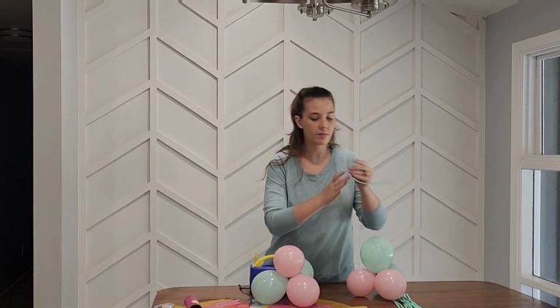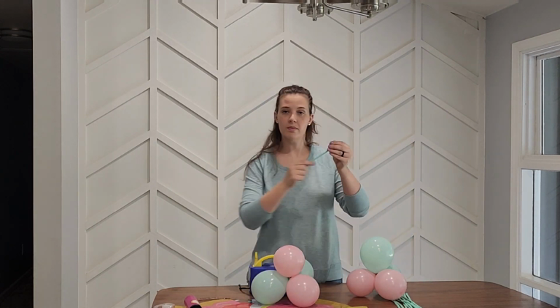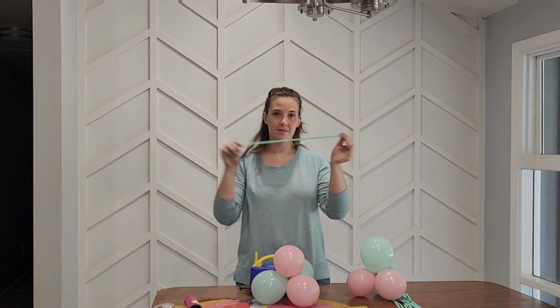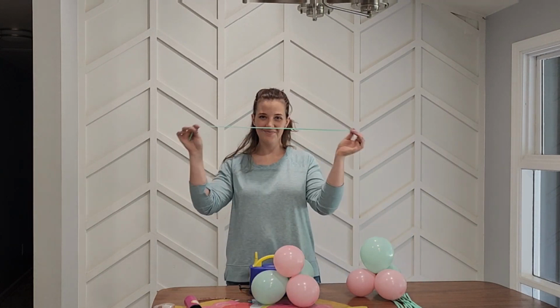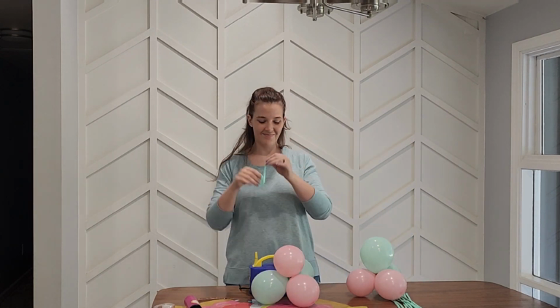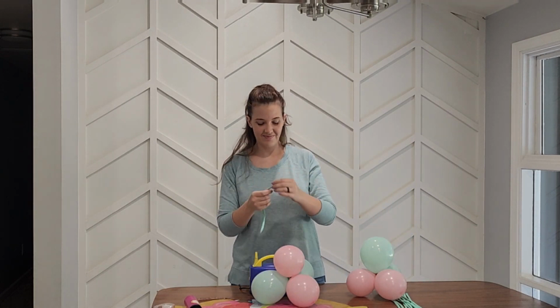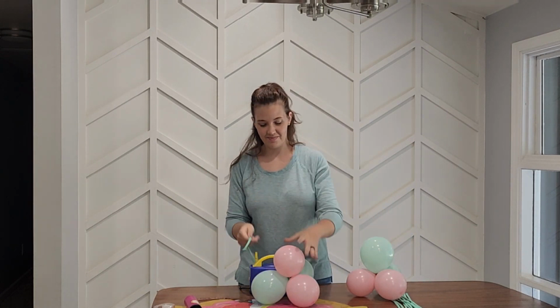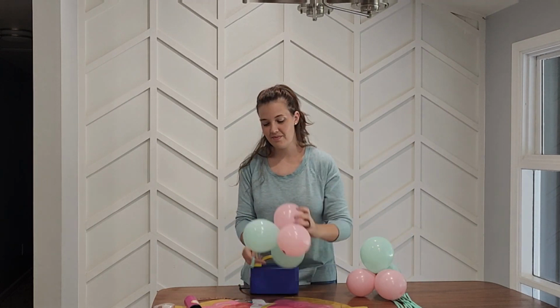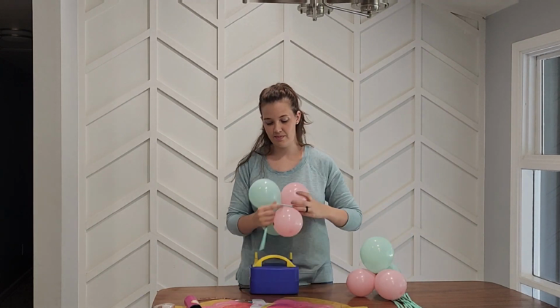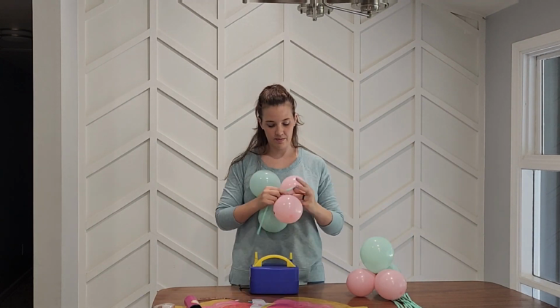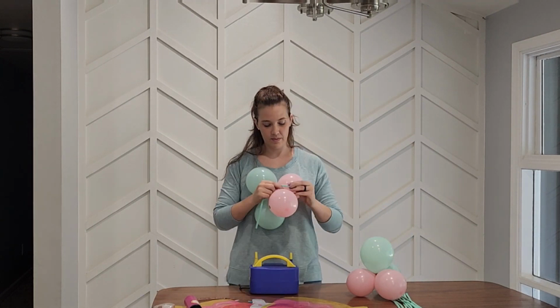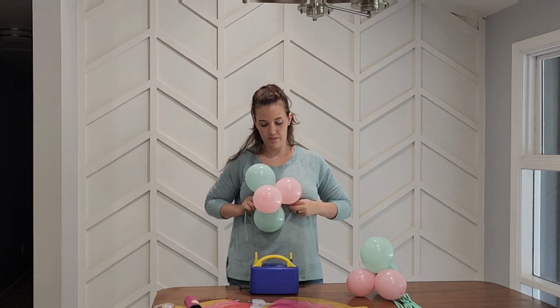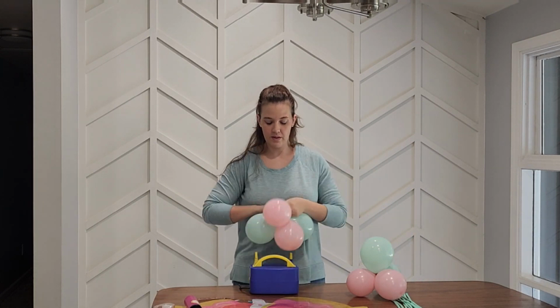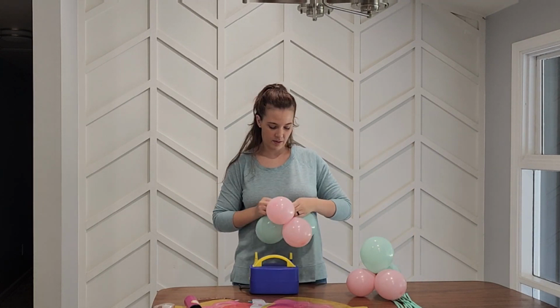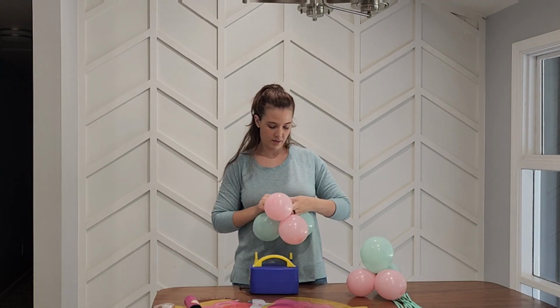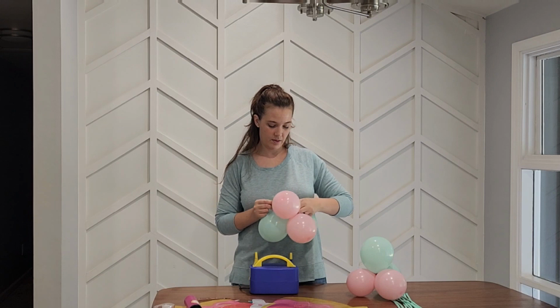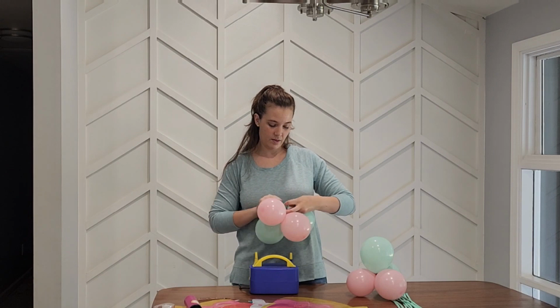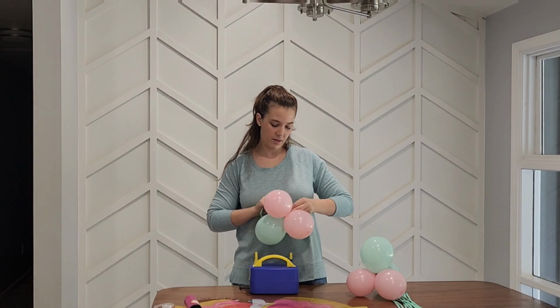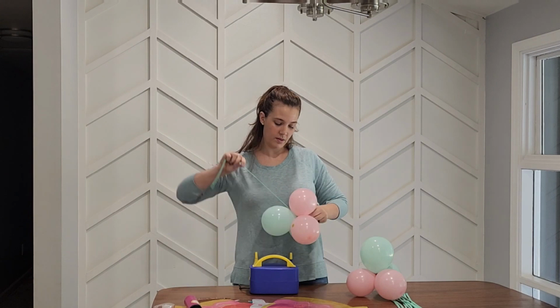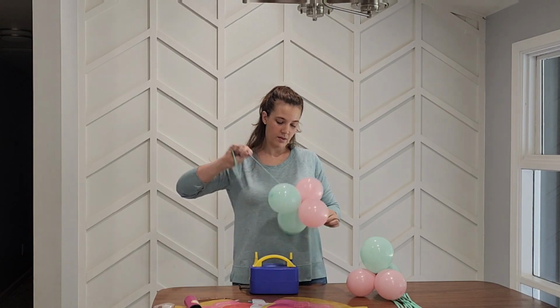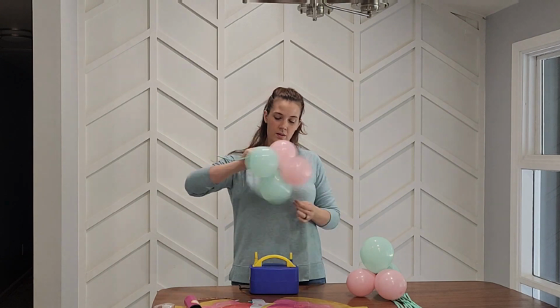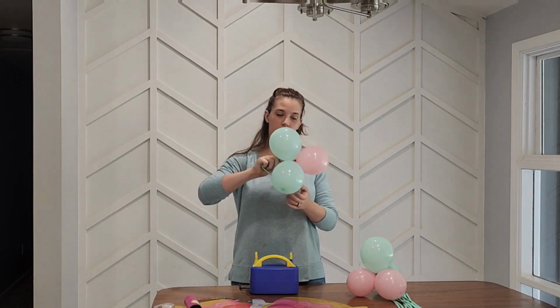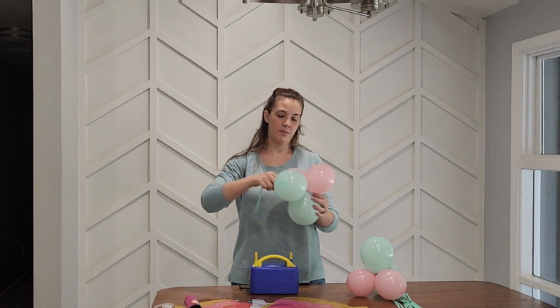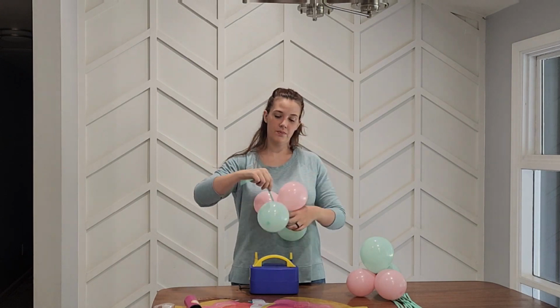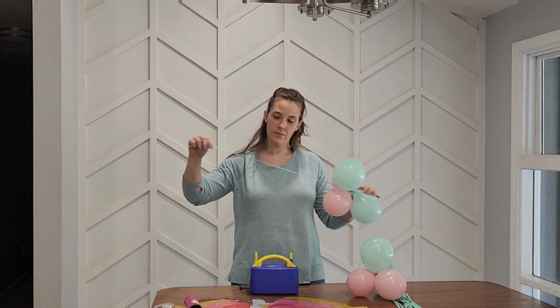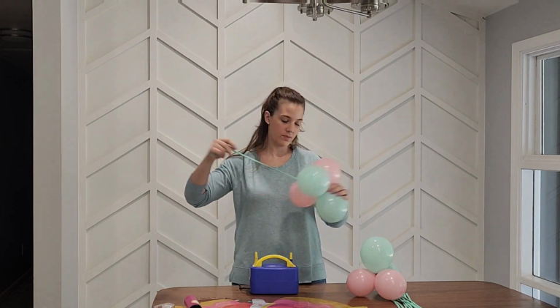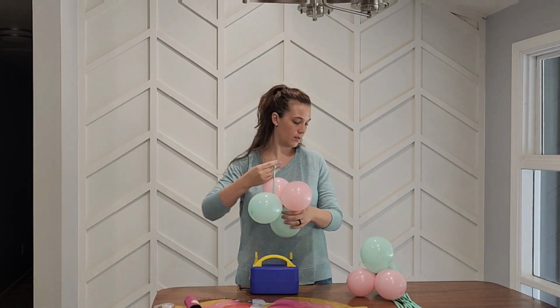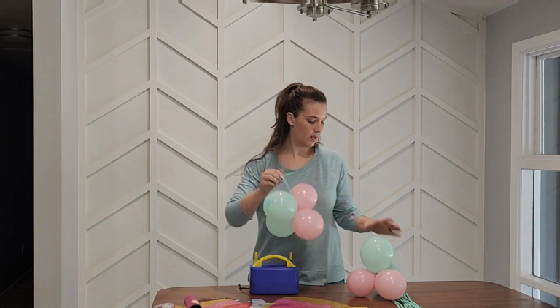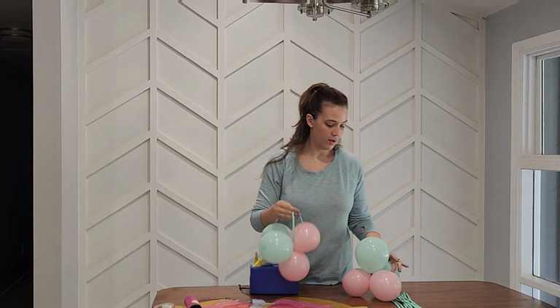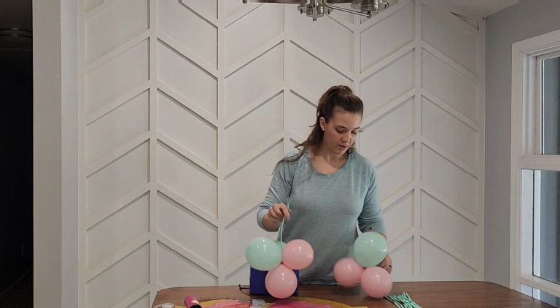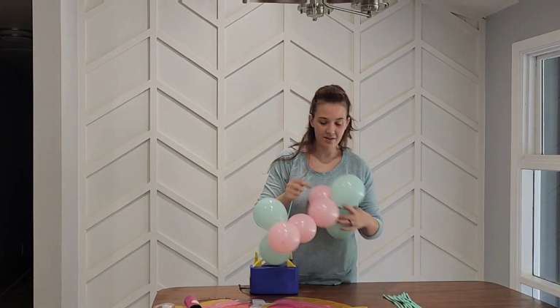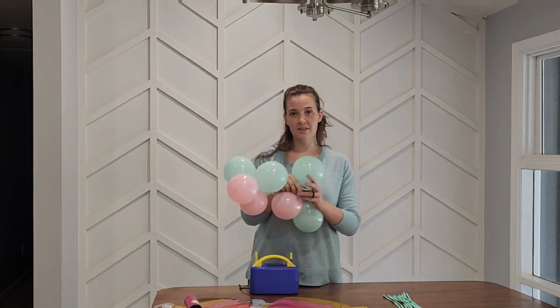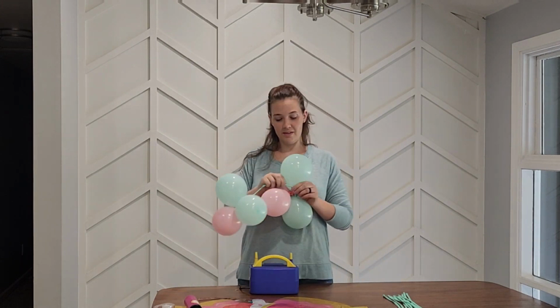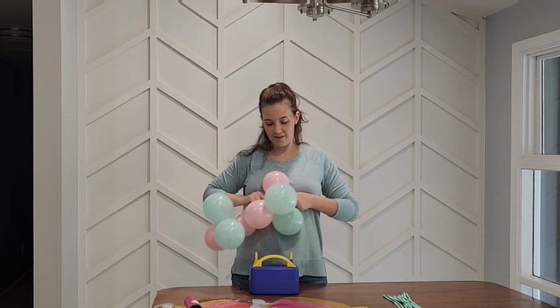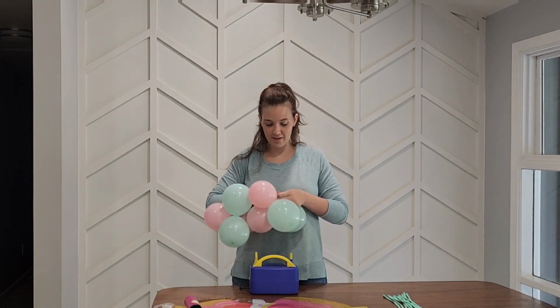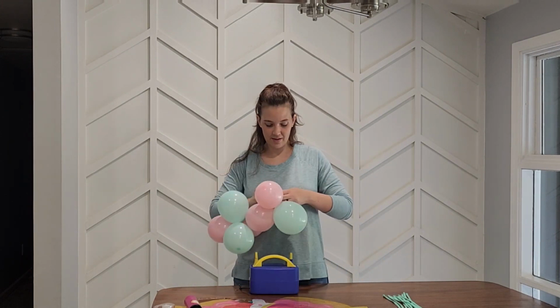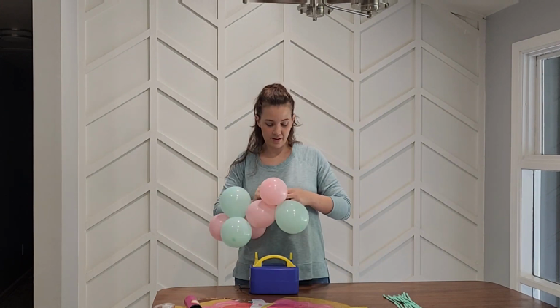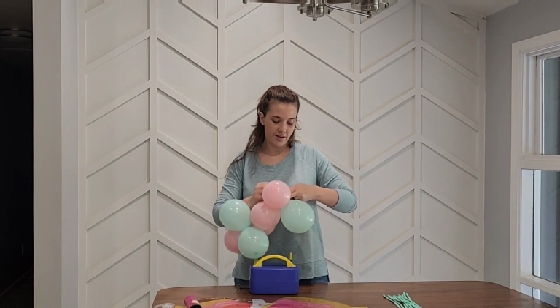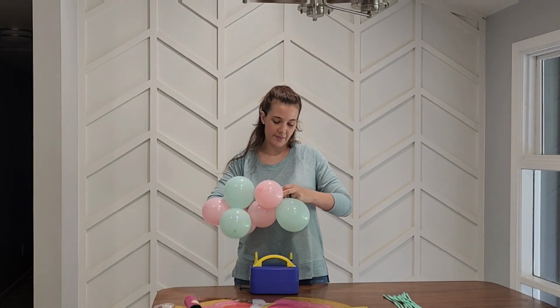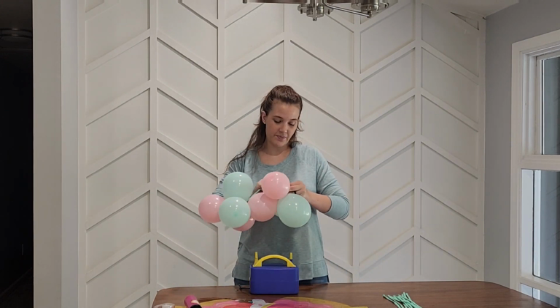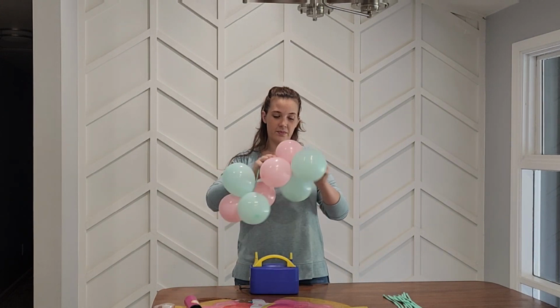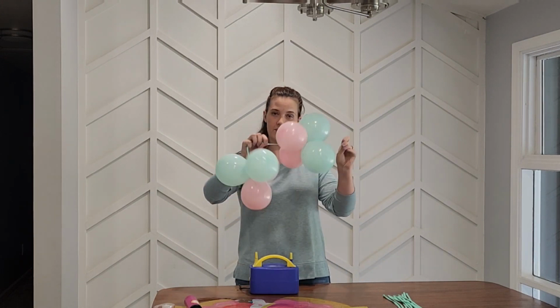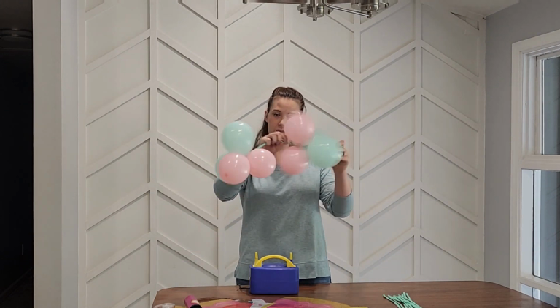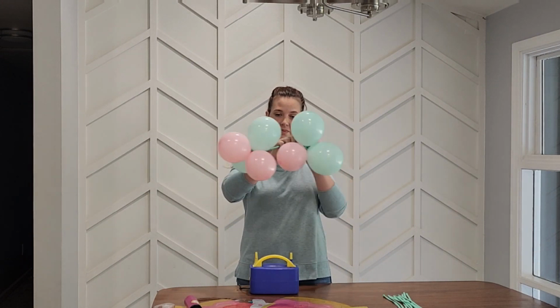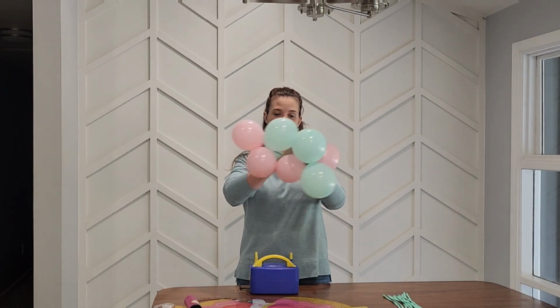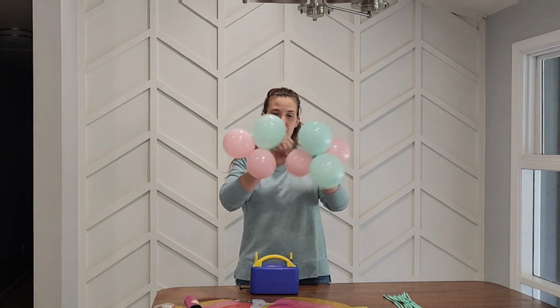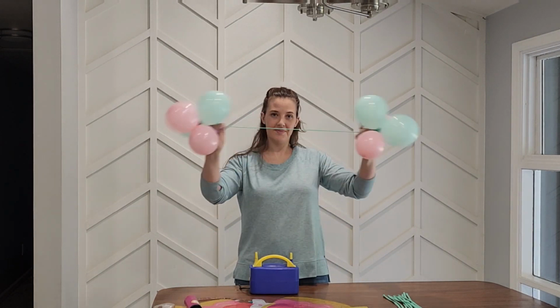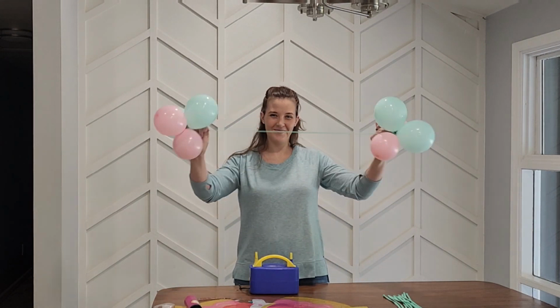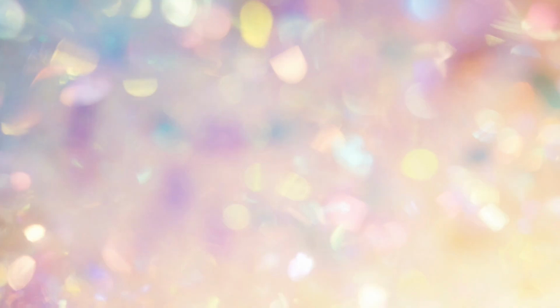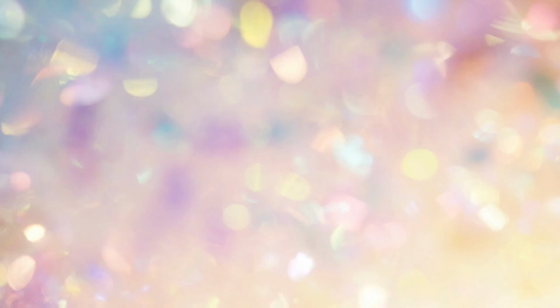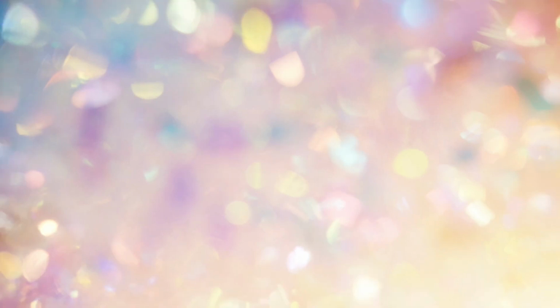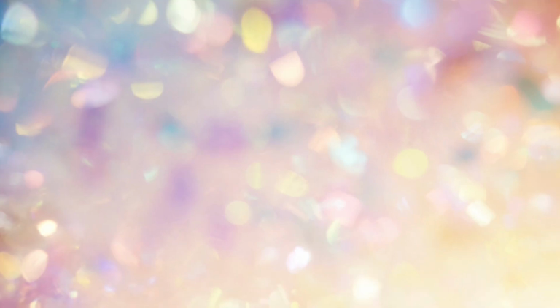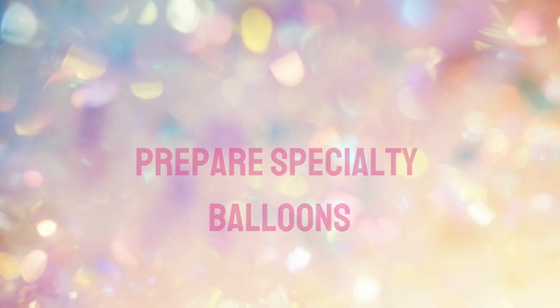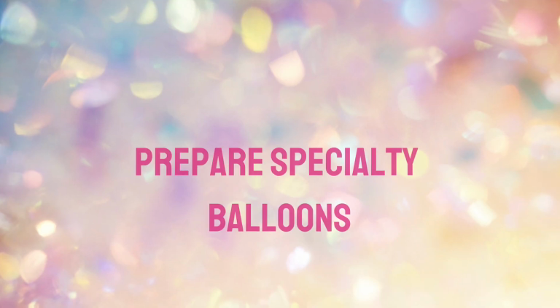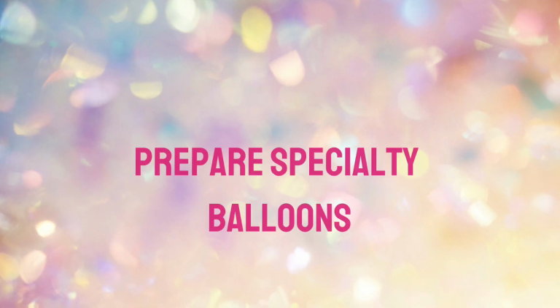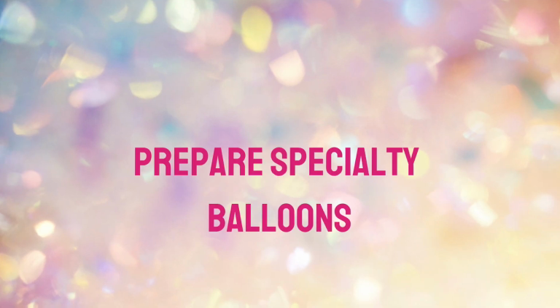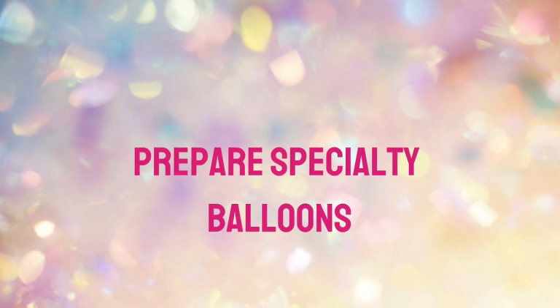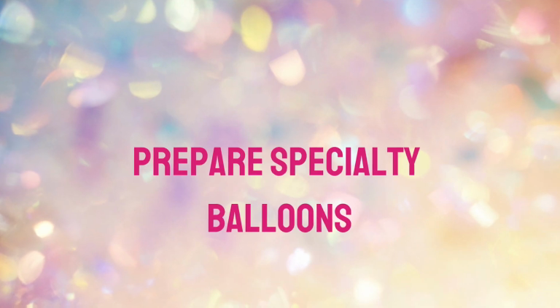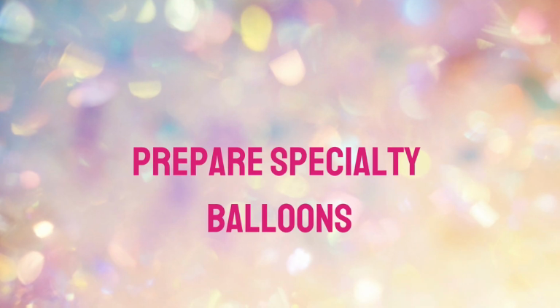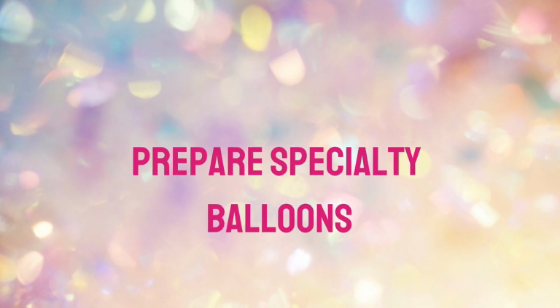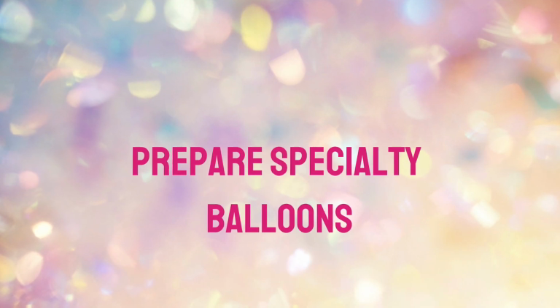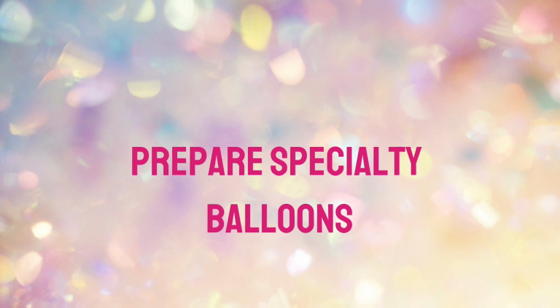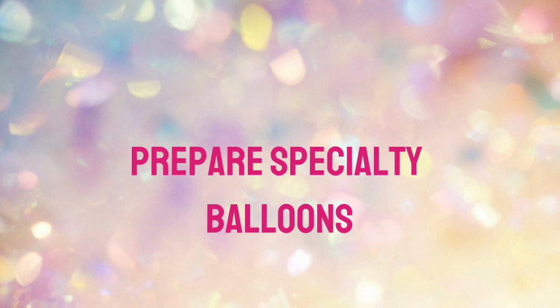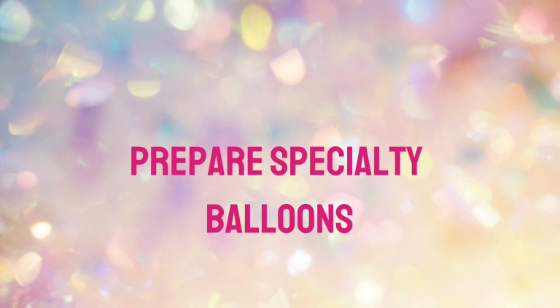Now take your 5-inch clouds and tie them into pairs using one of the included string balloons. We will add these to our garland once we have attached it to the wall.